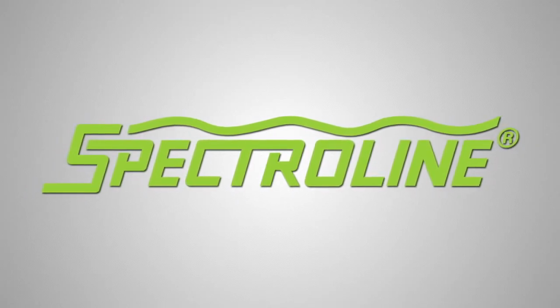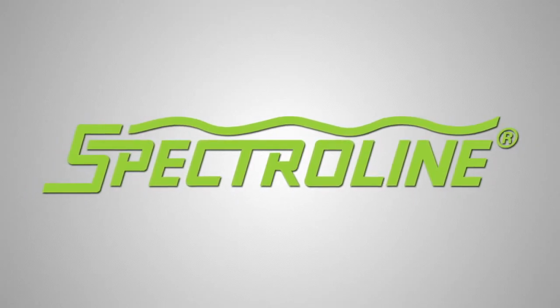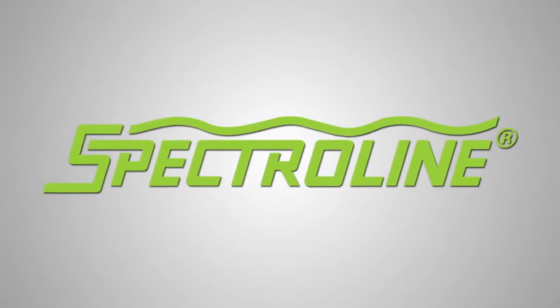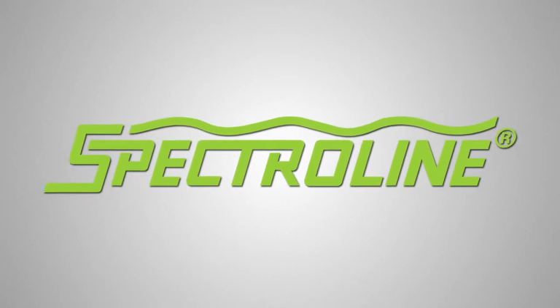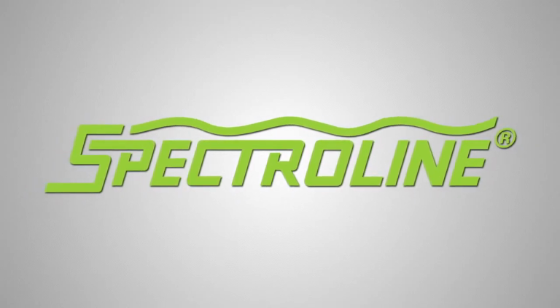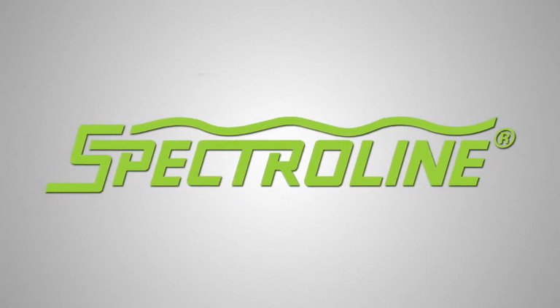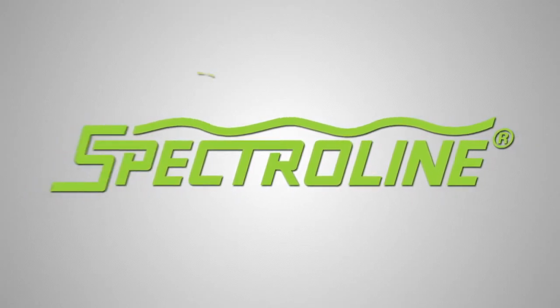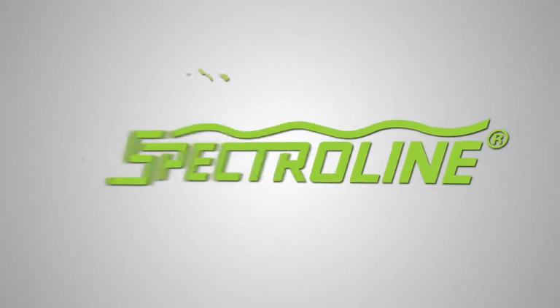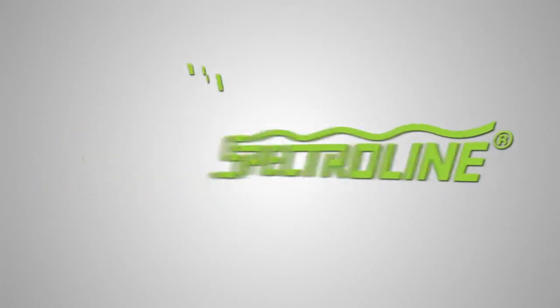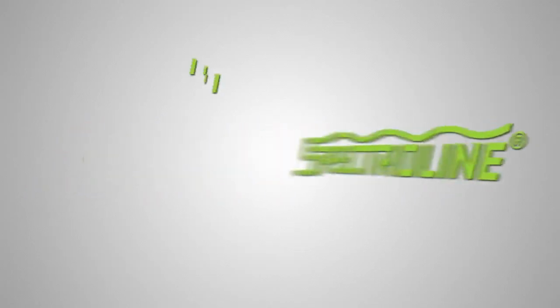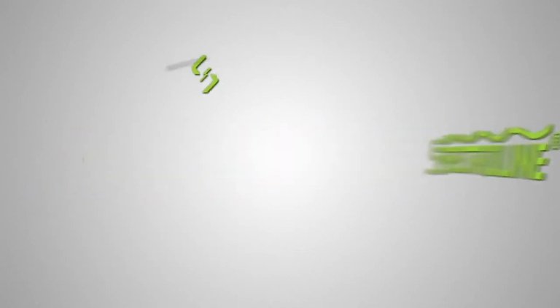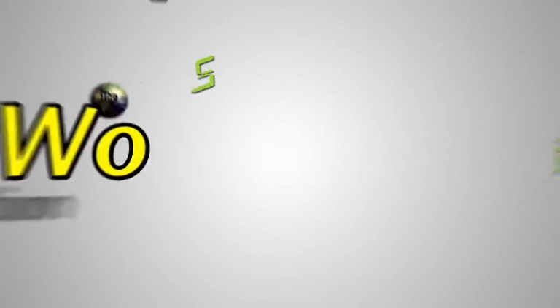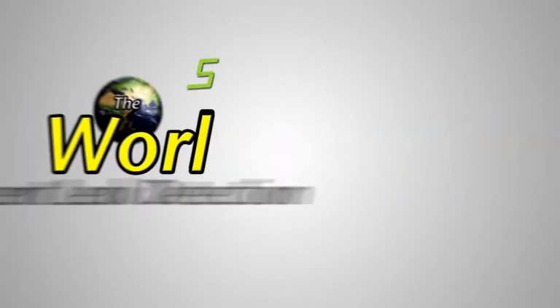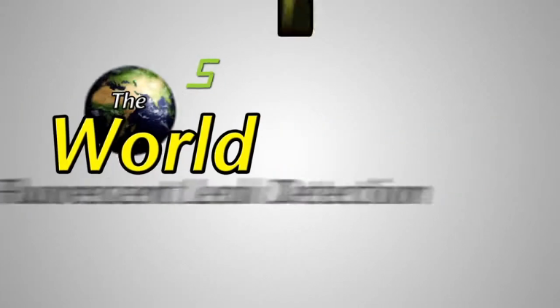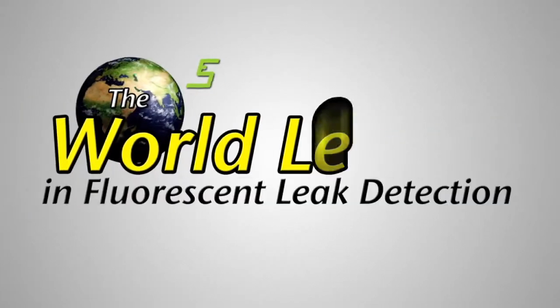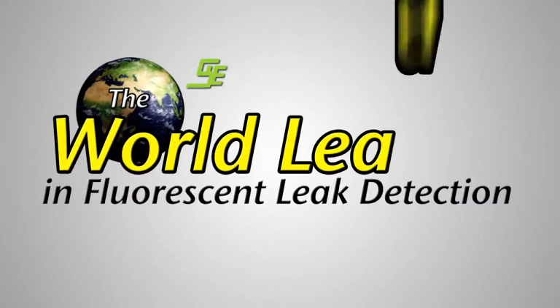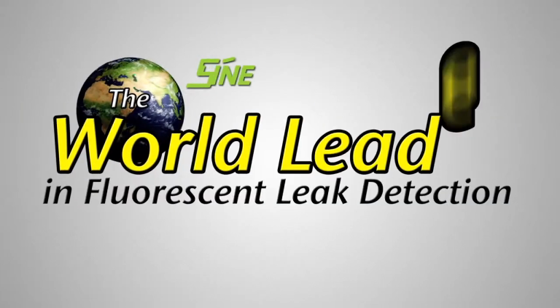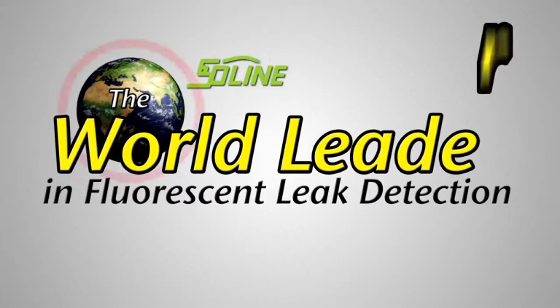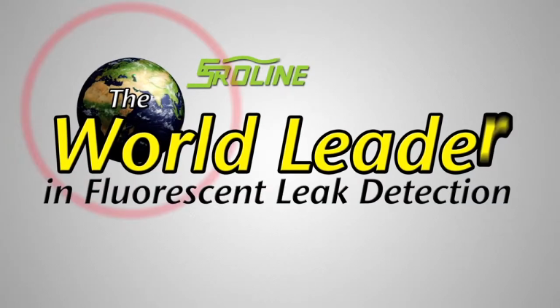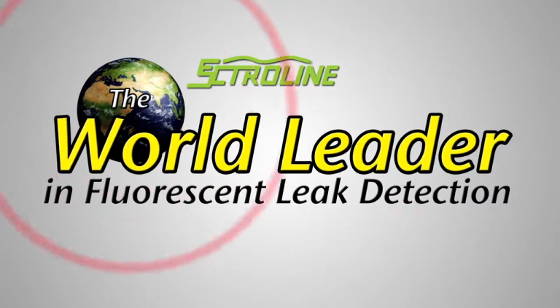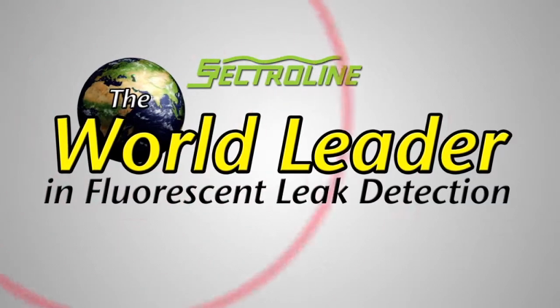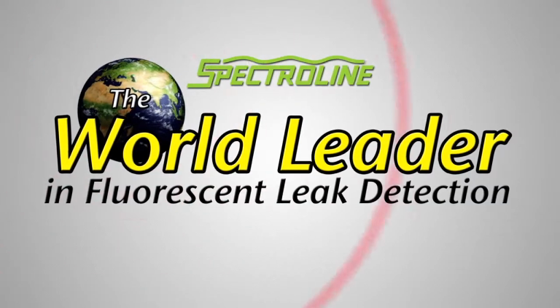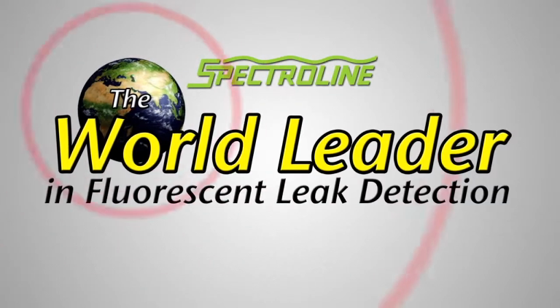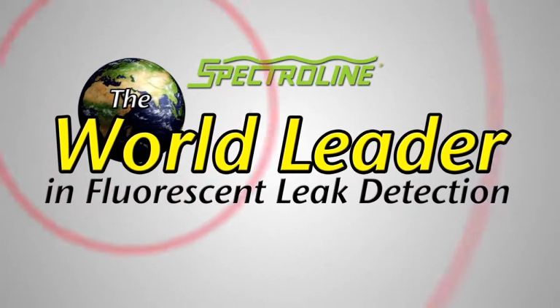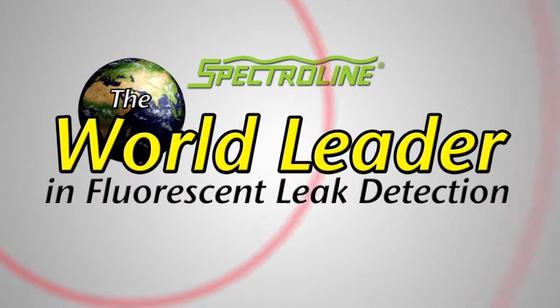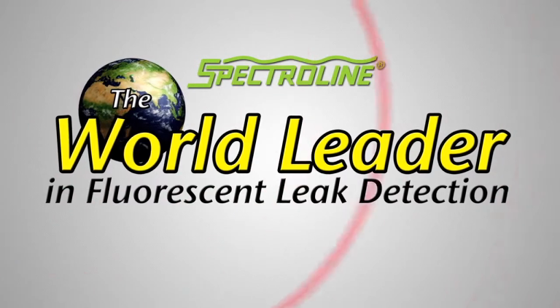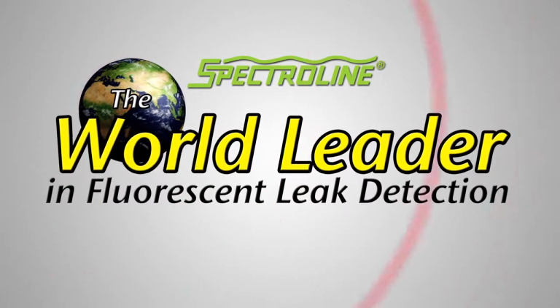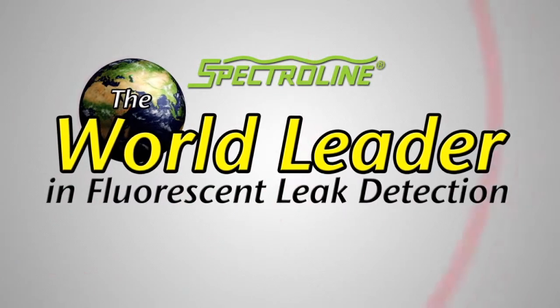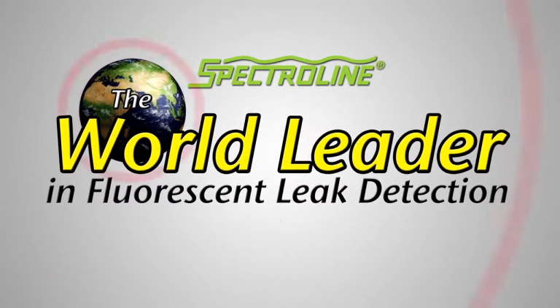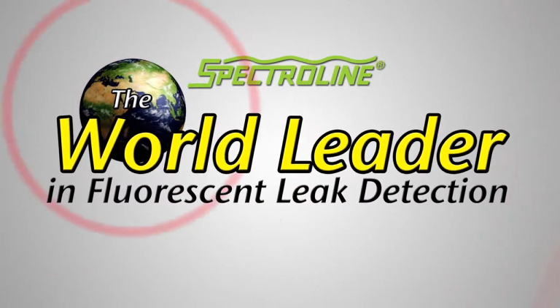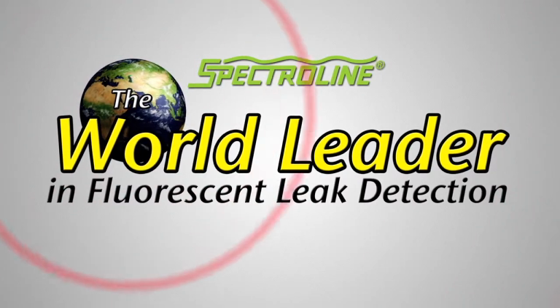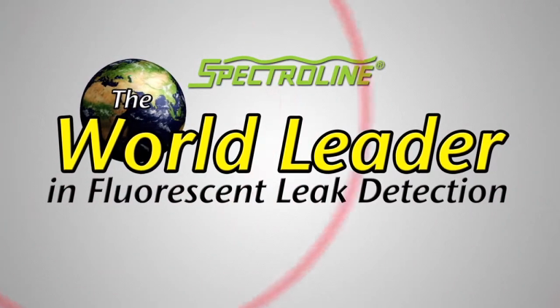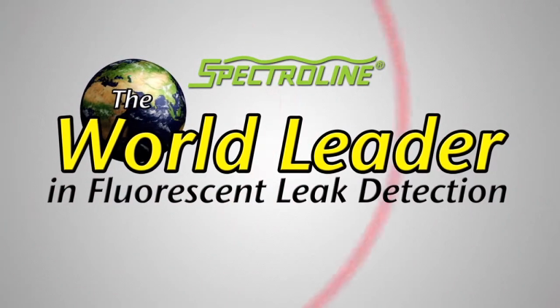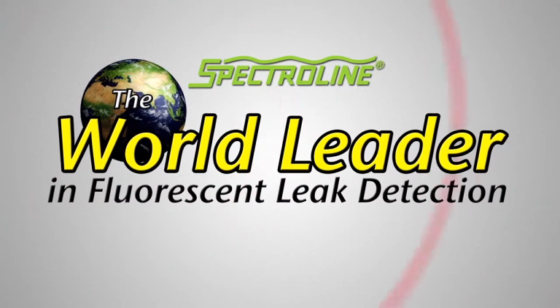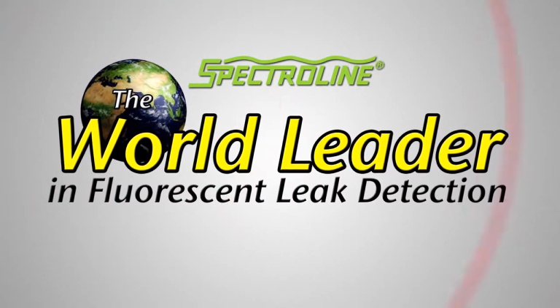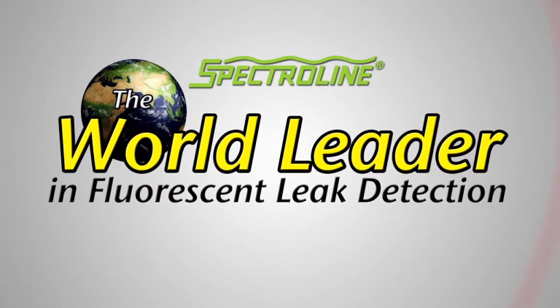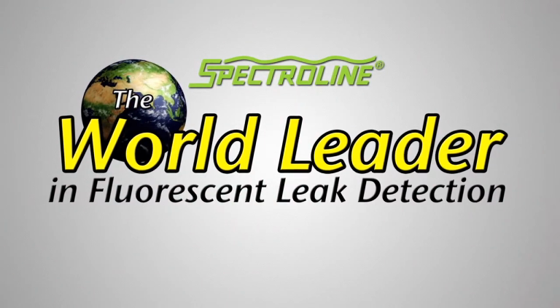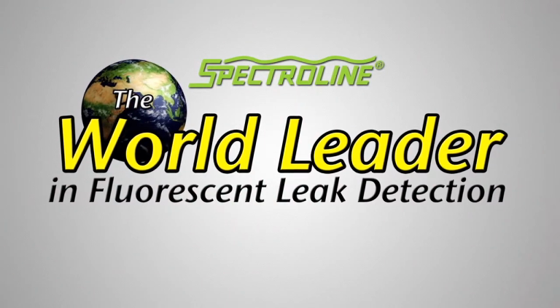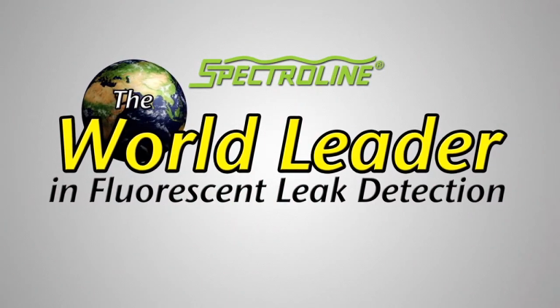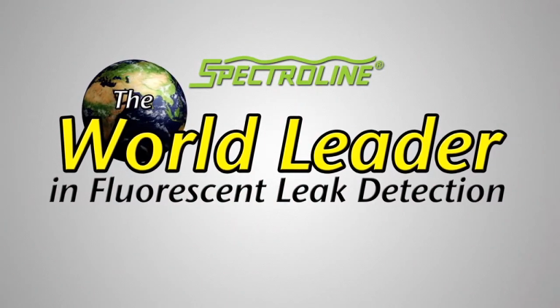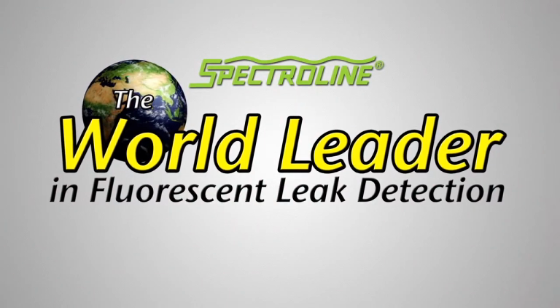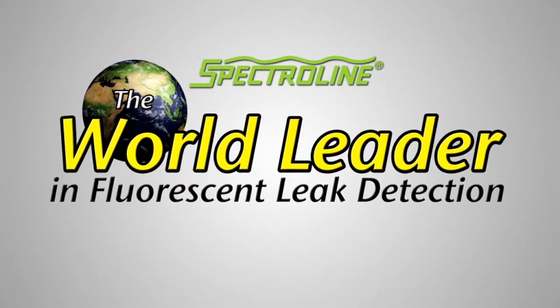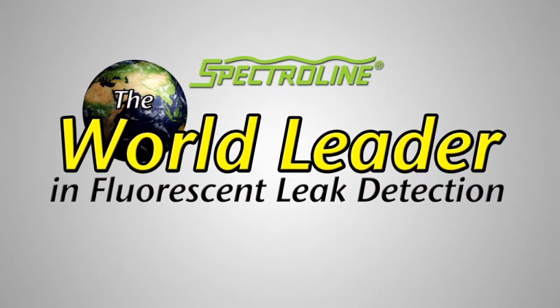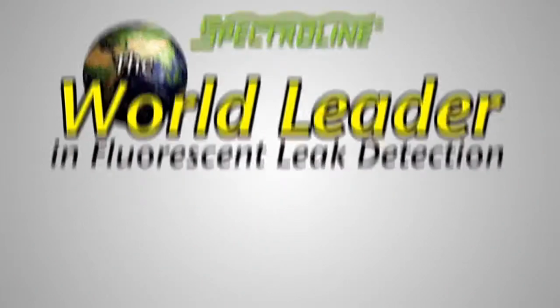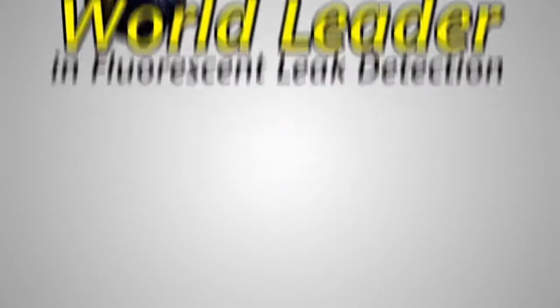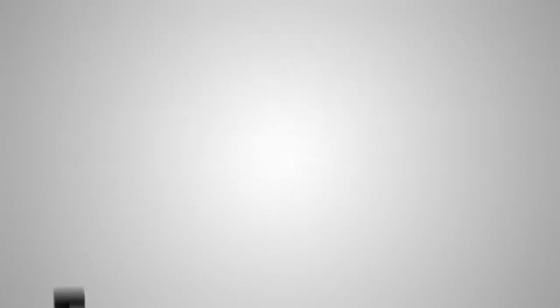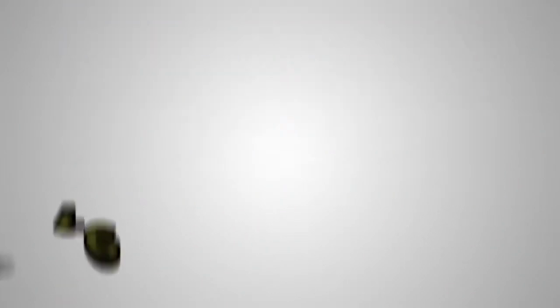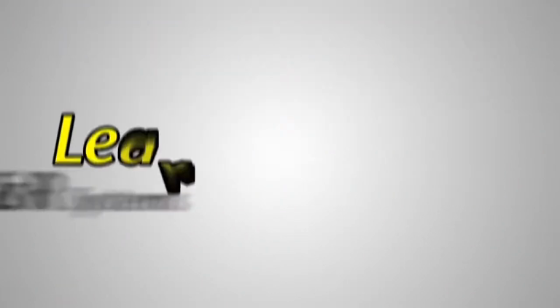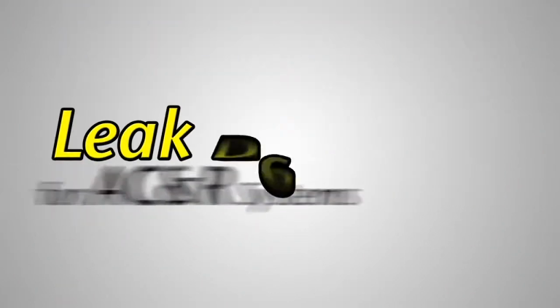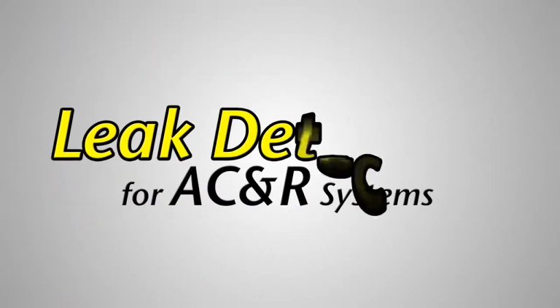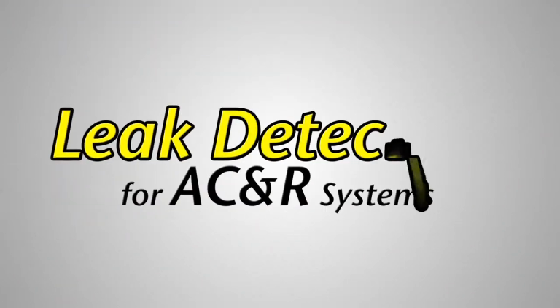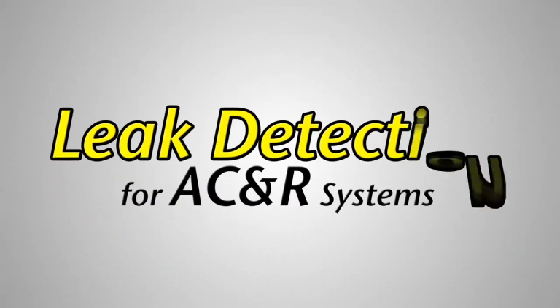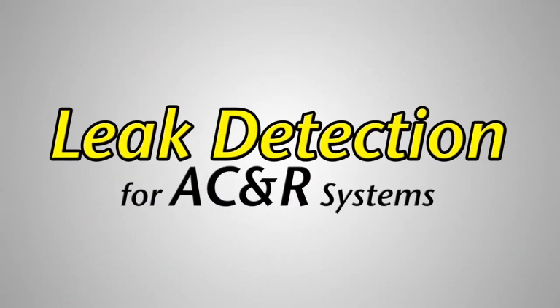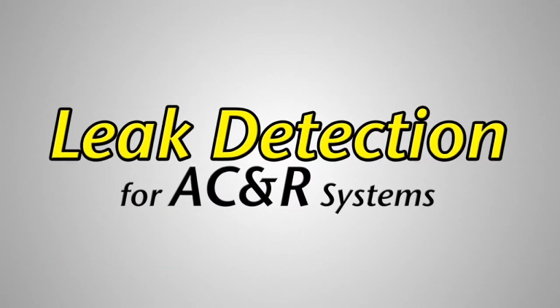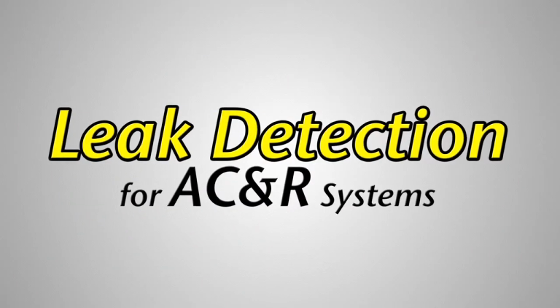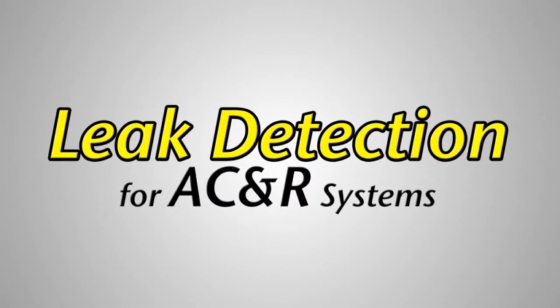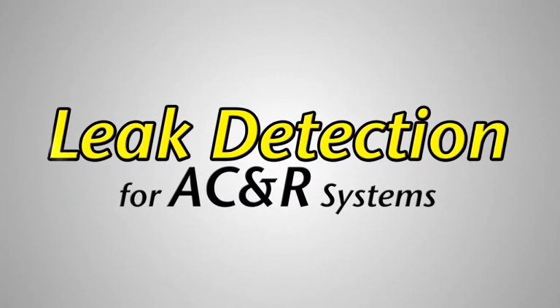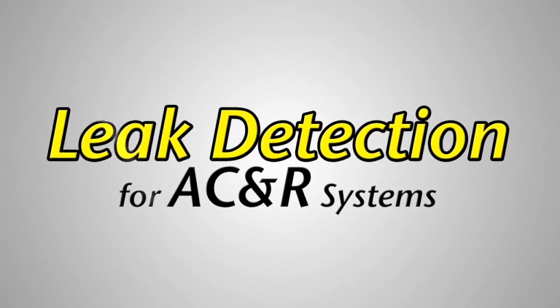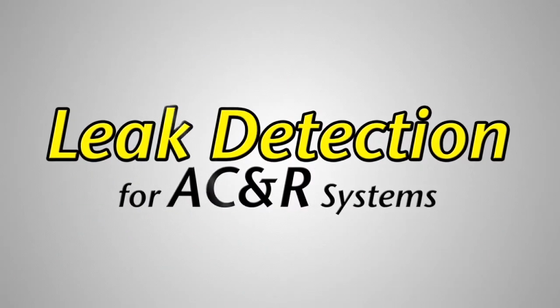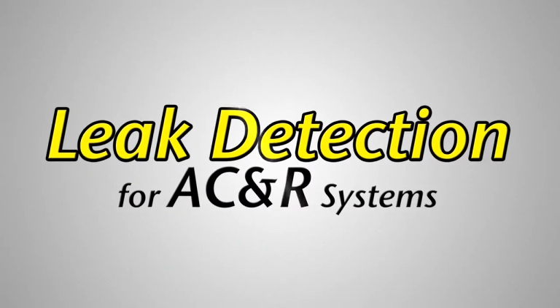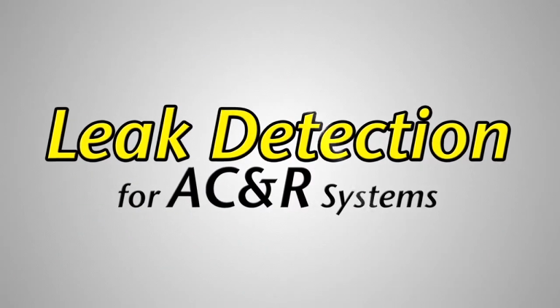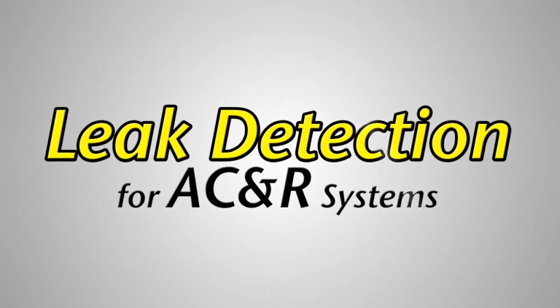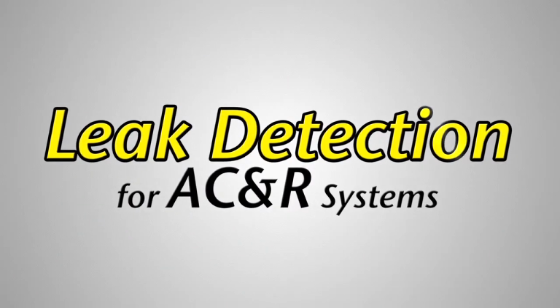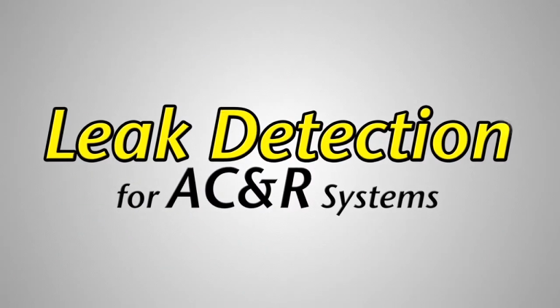SpectroLine, the world leader in fluorescent leak detection, presents leak detection for AC and R systems.